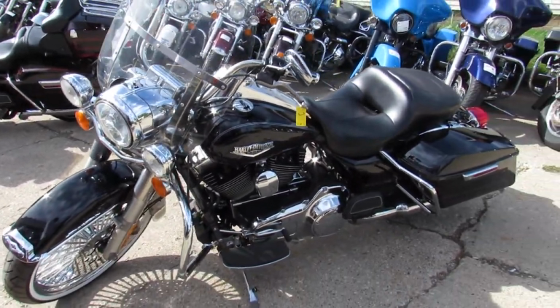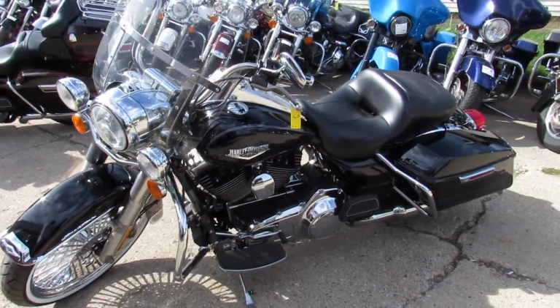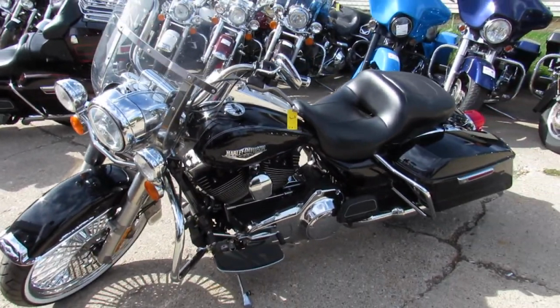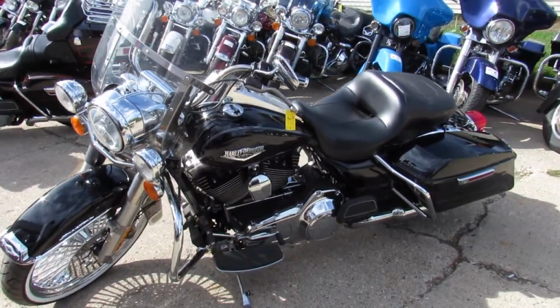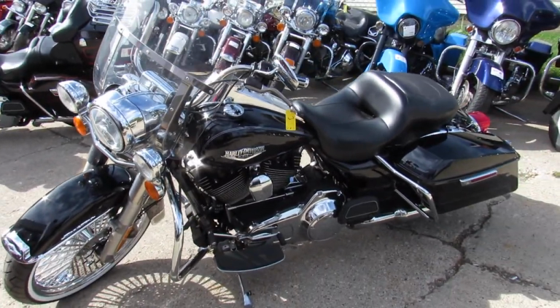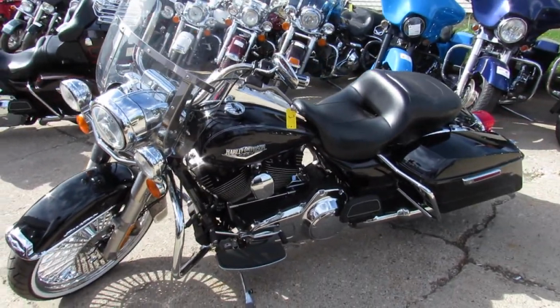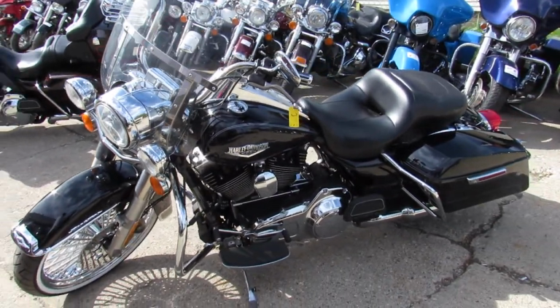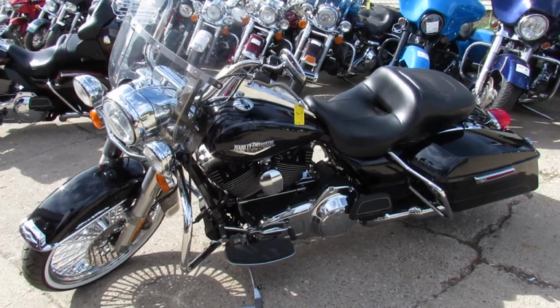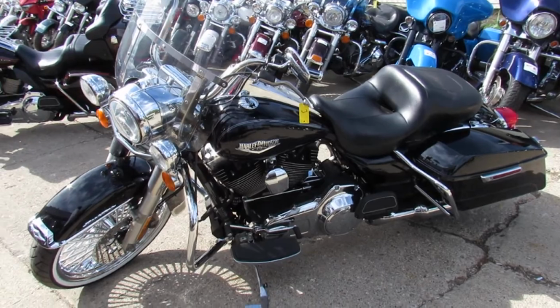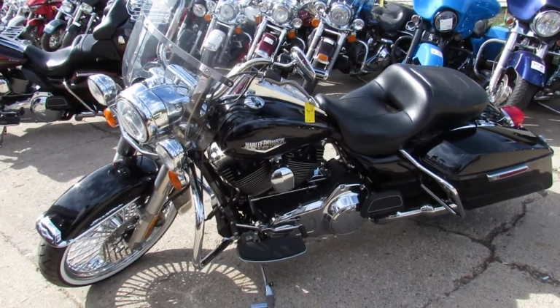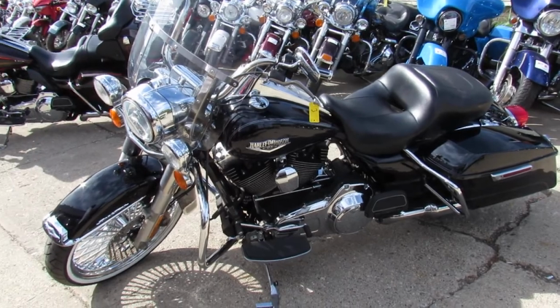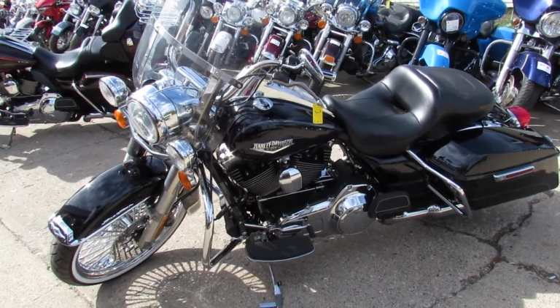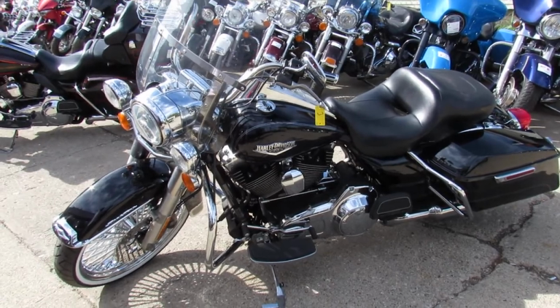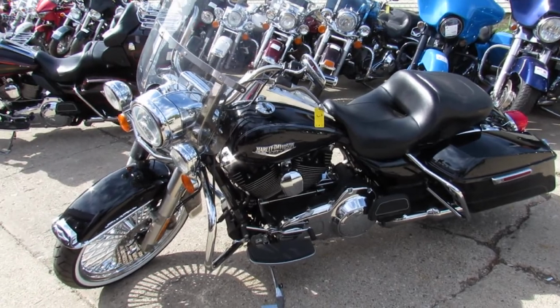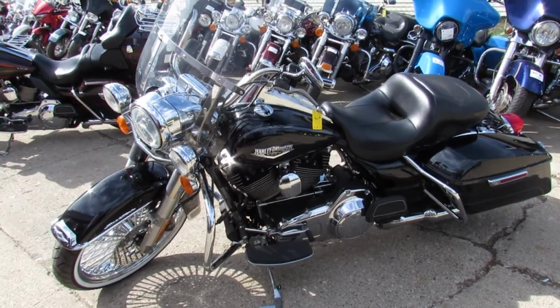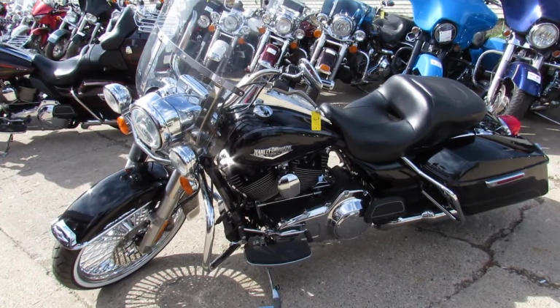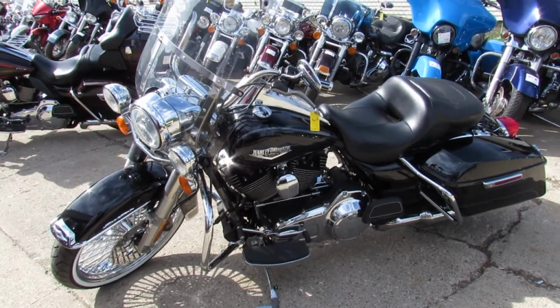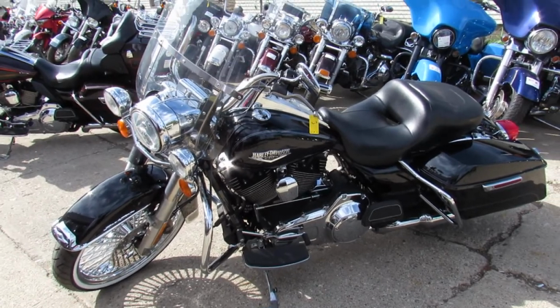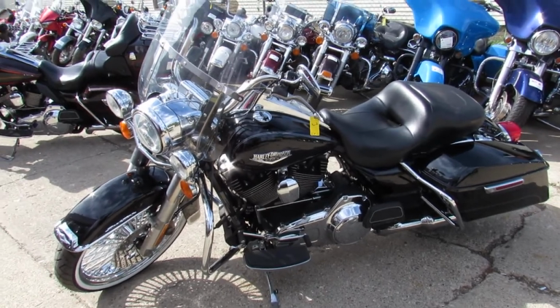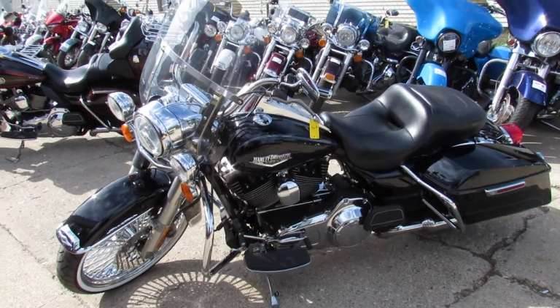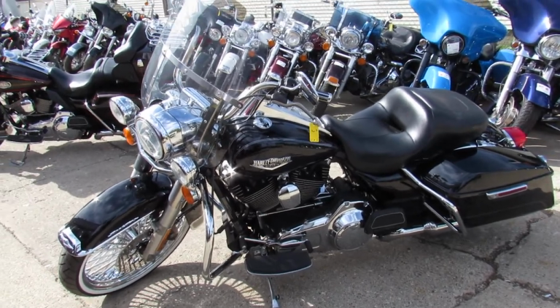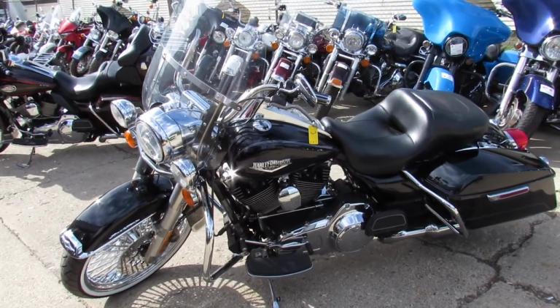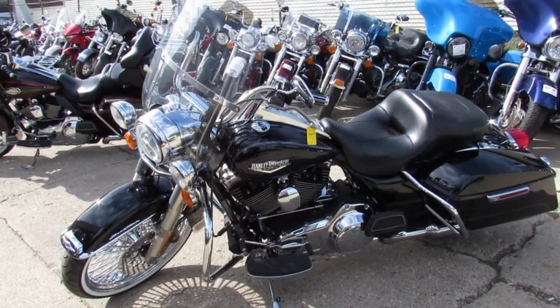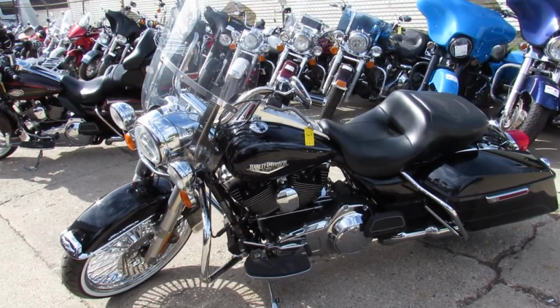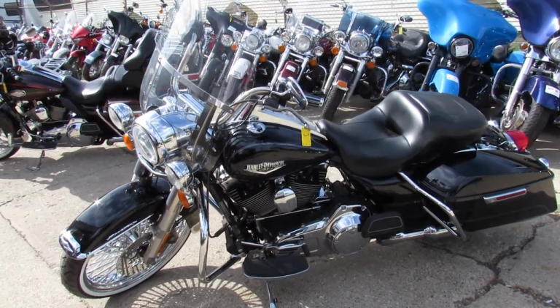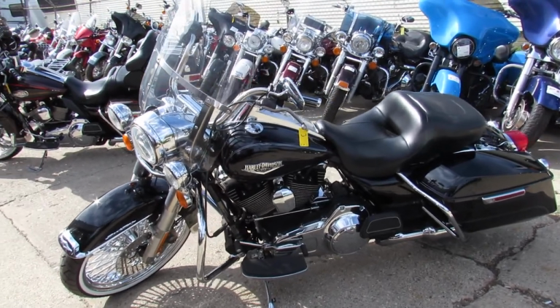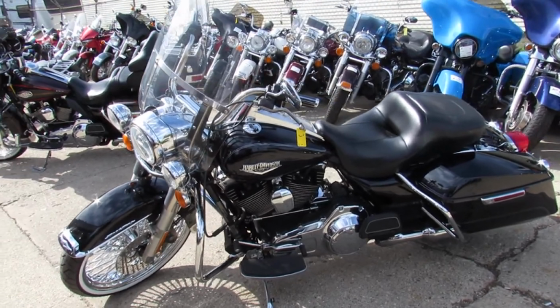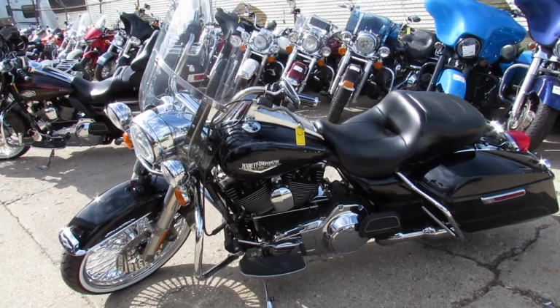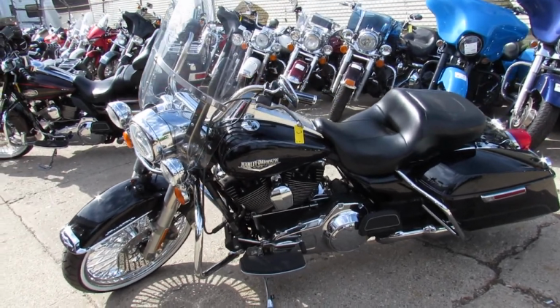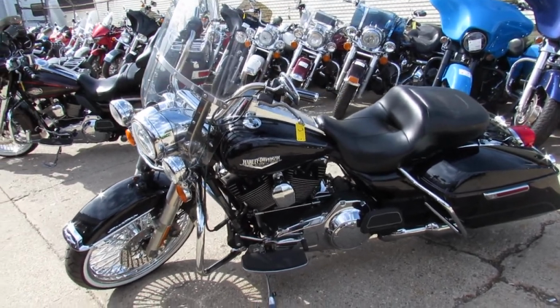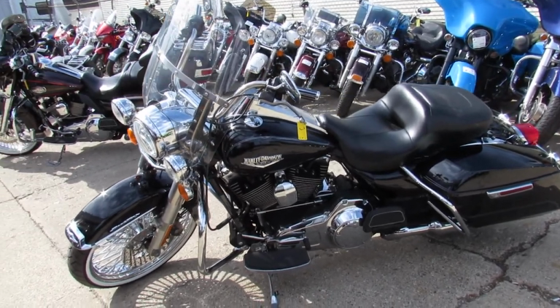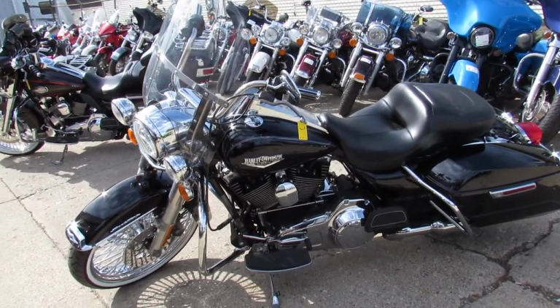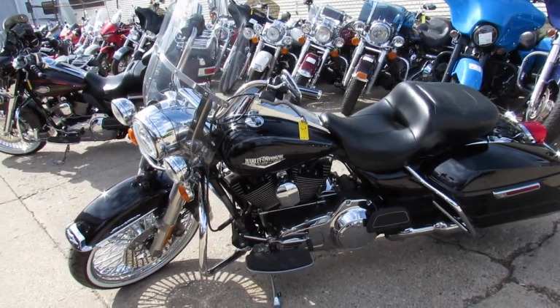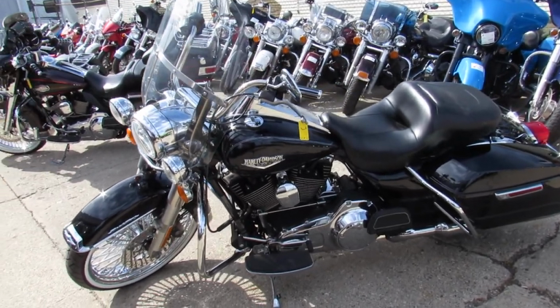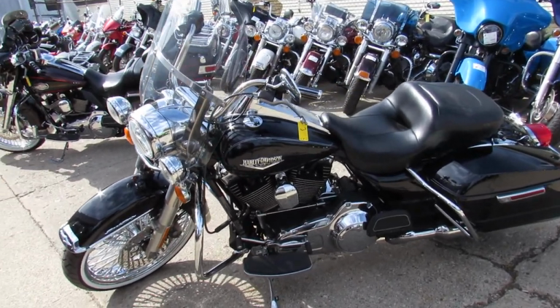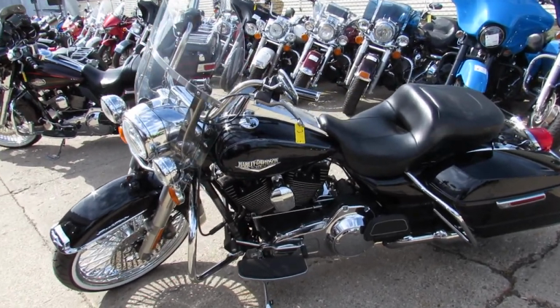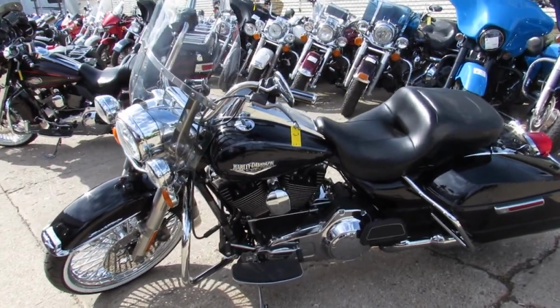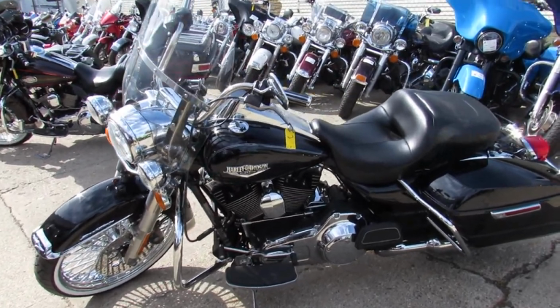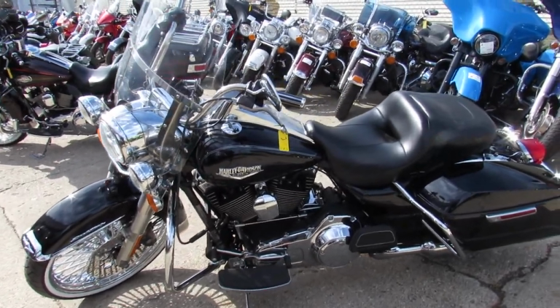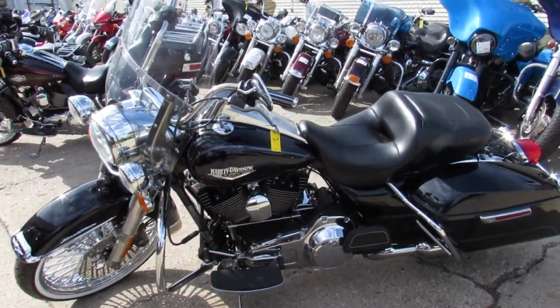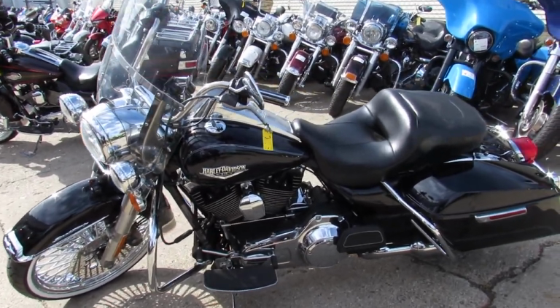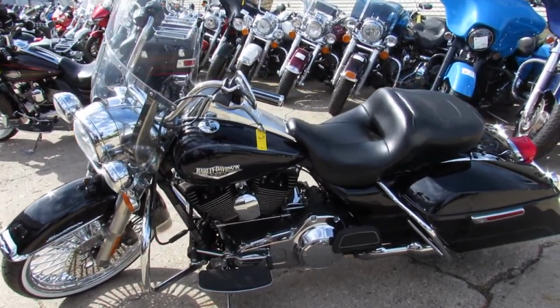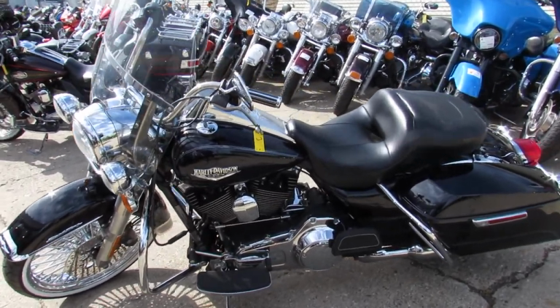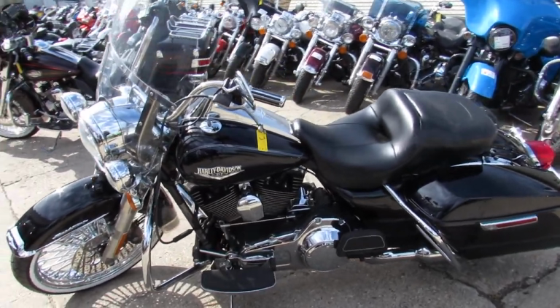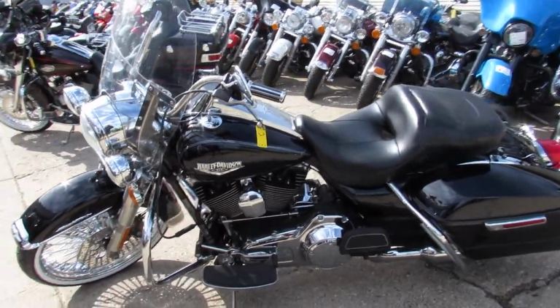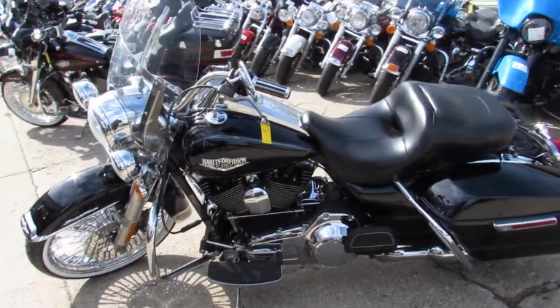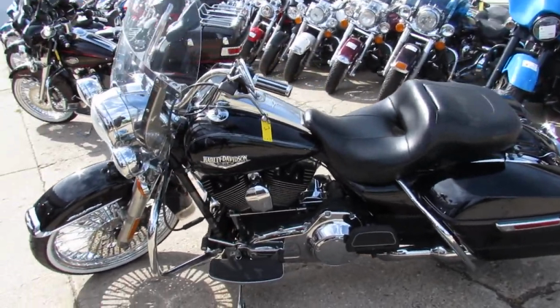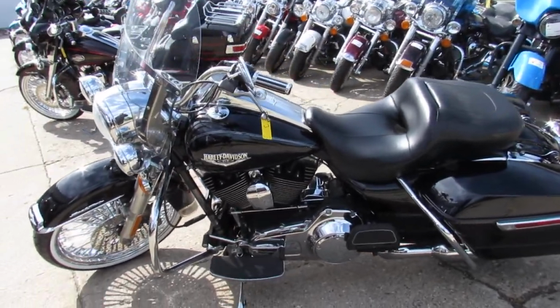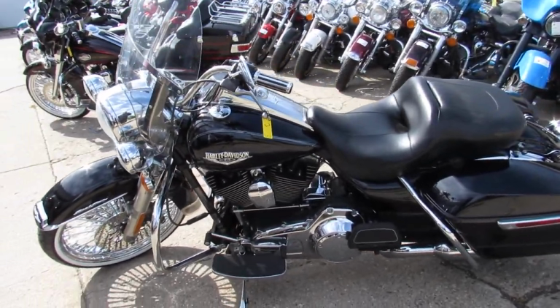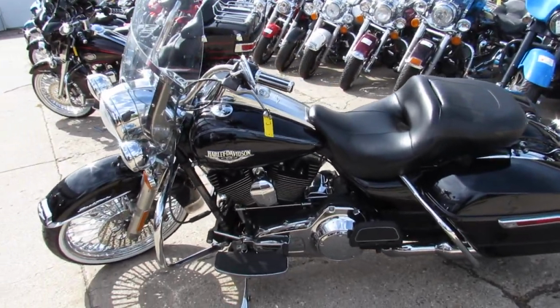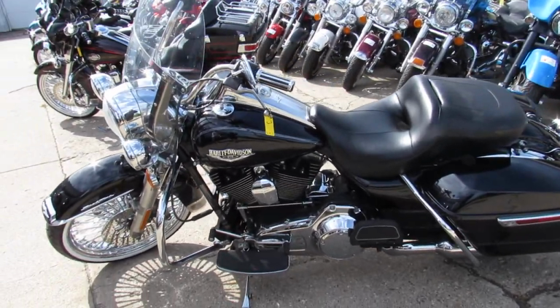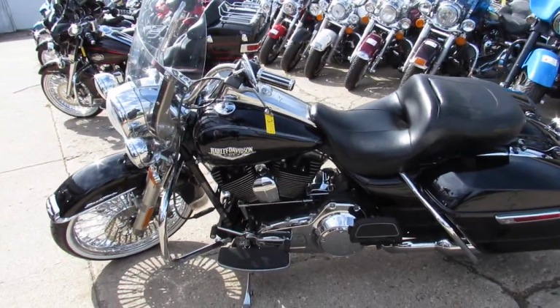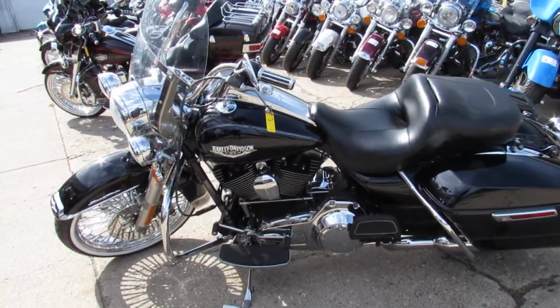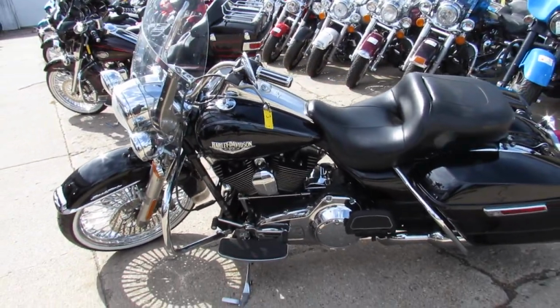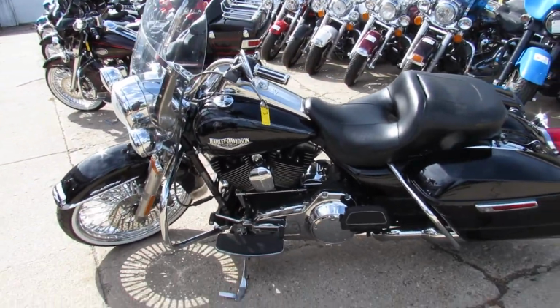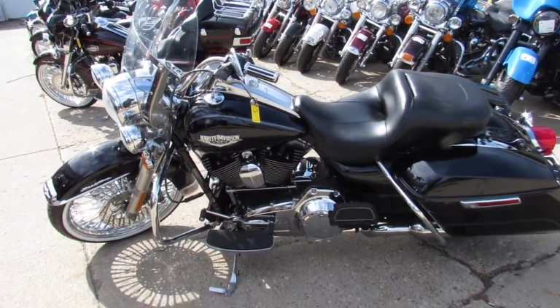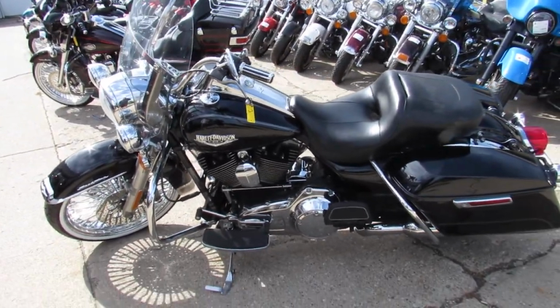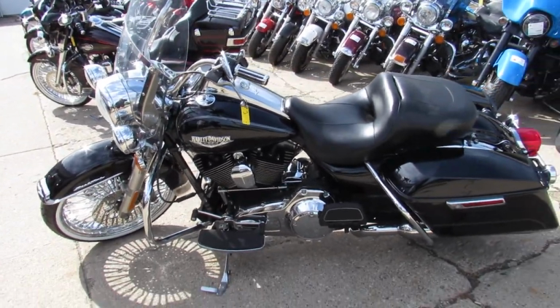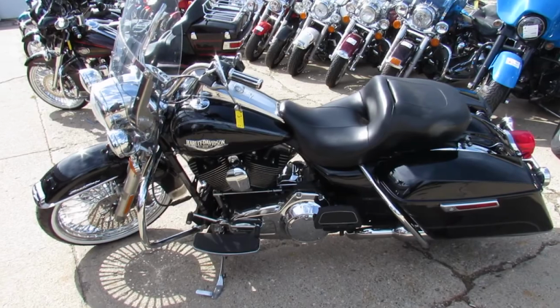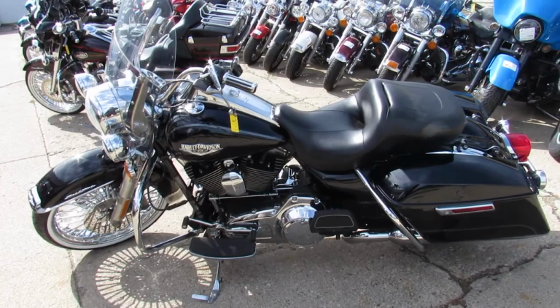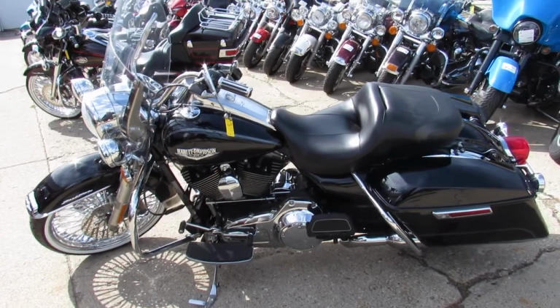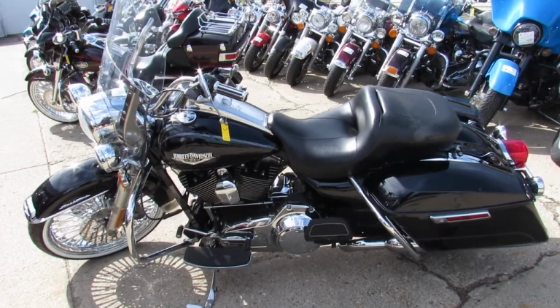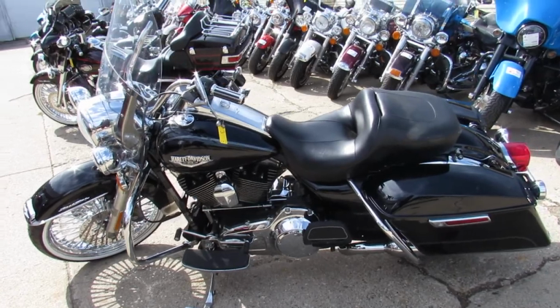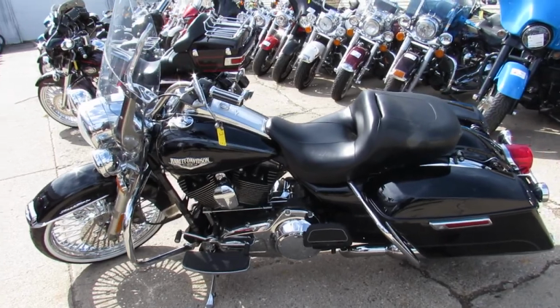The chrome shines like new. Windshield, saddlebags — this one's got it all. Runs strong, needs nothing.